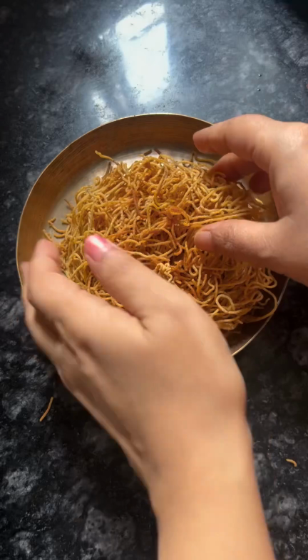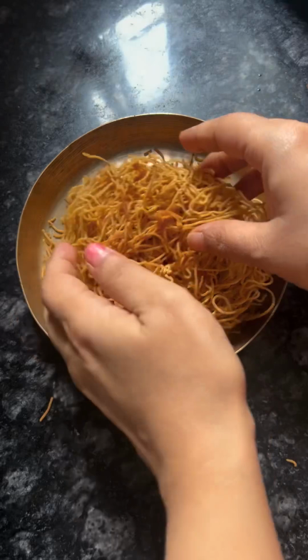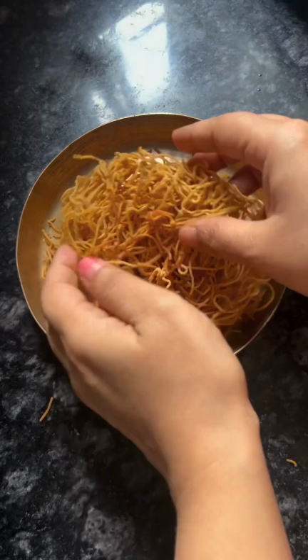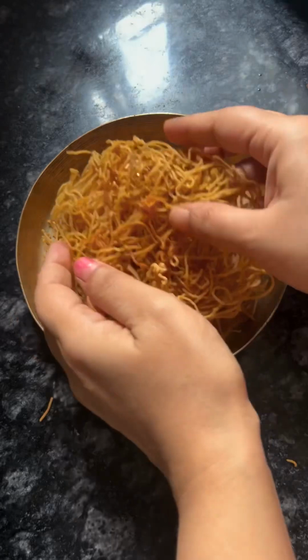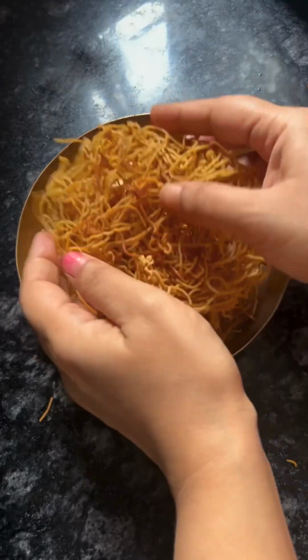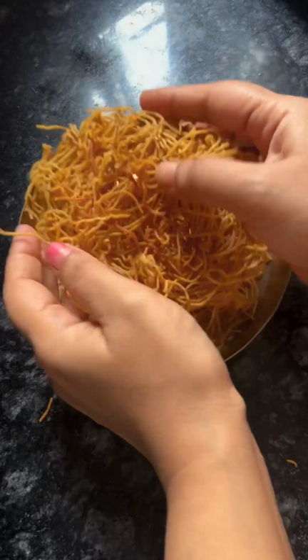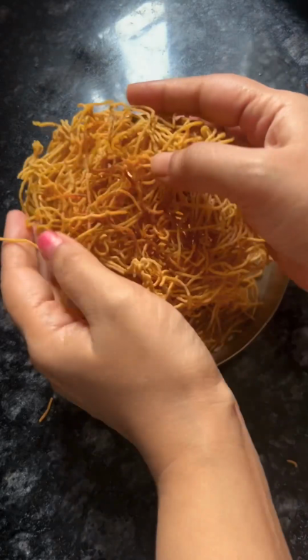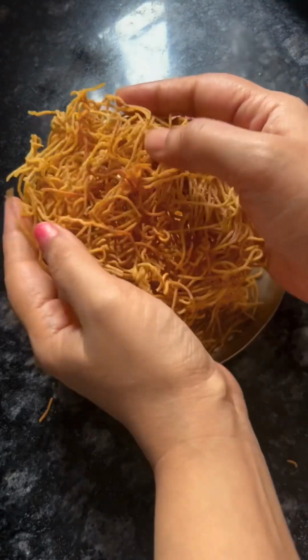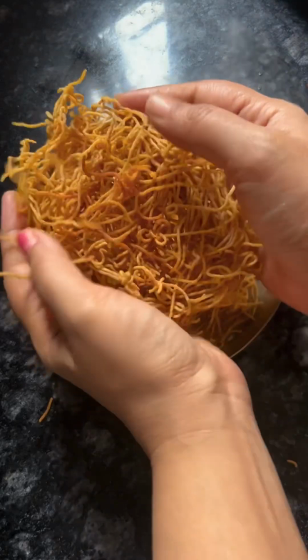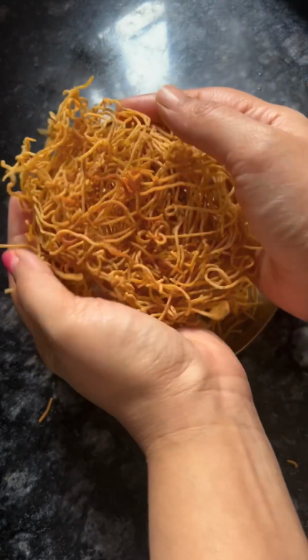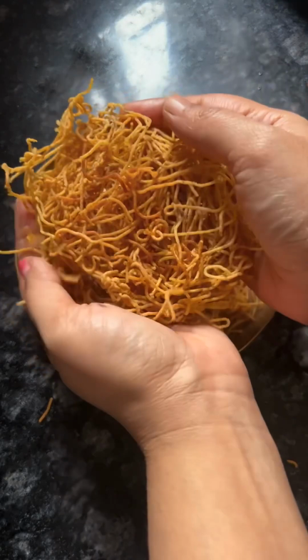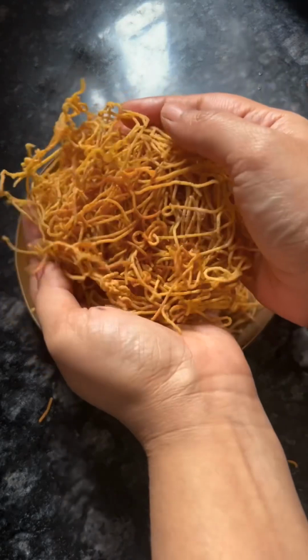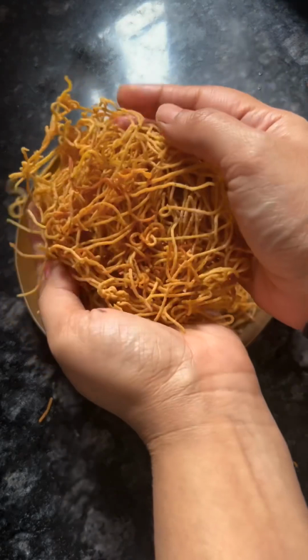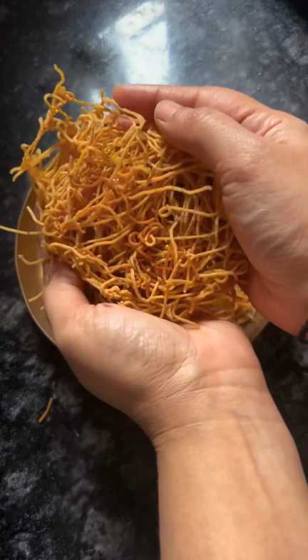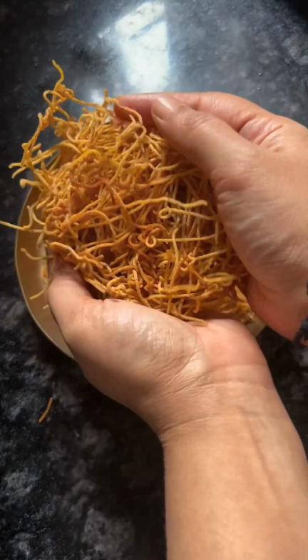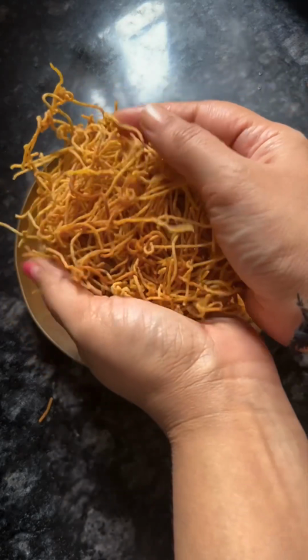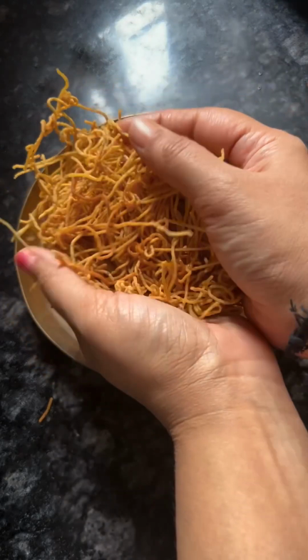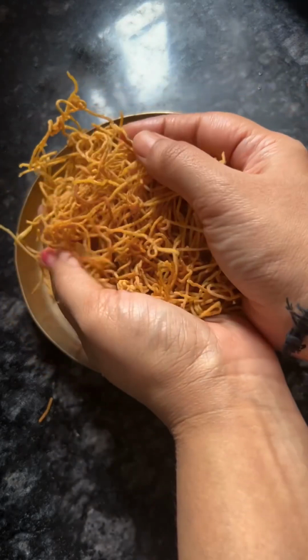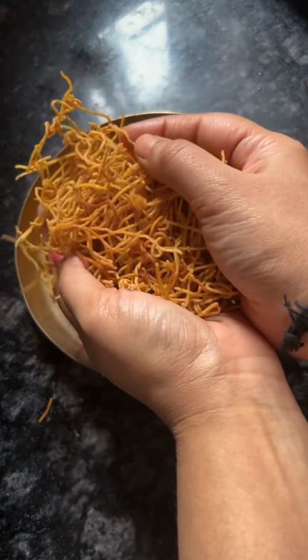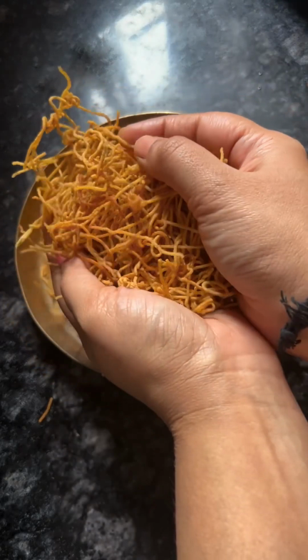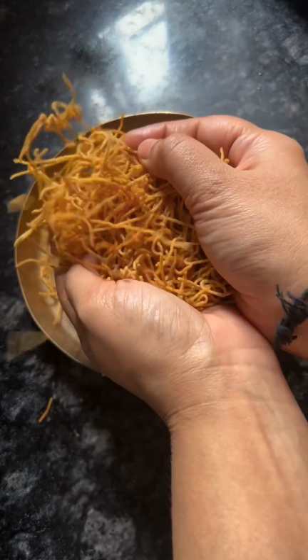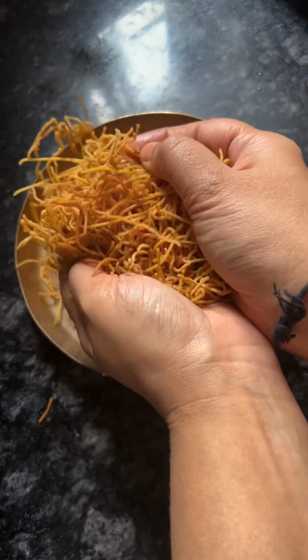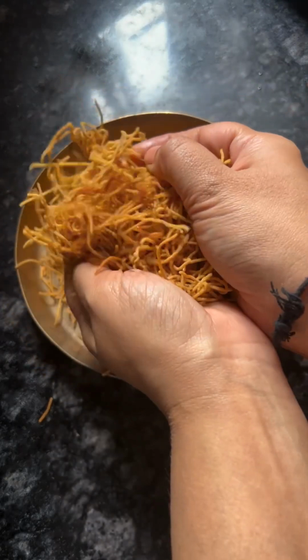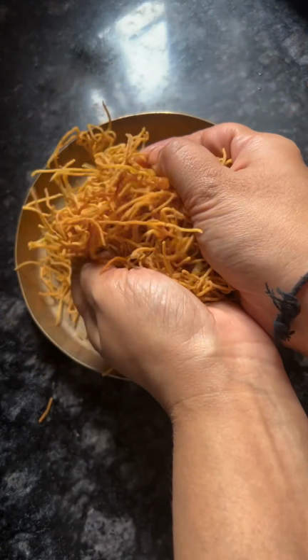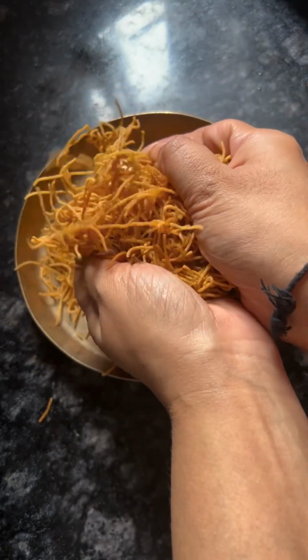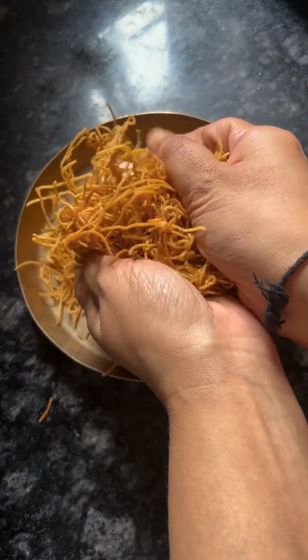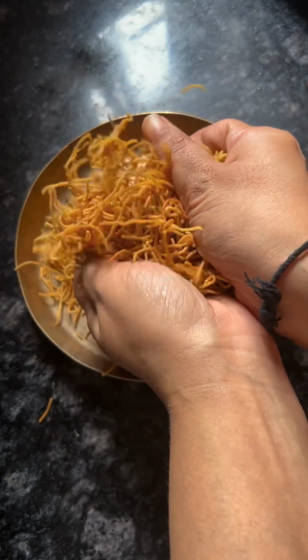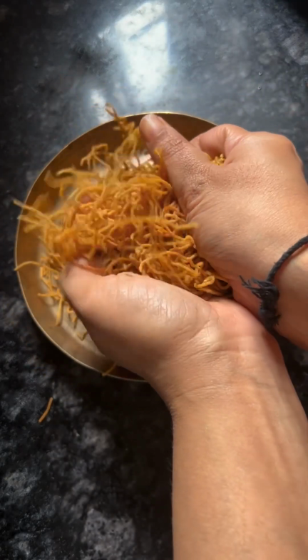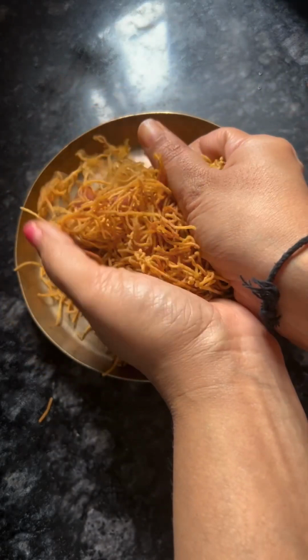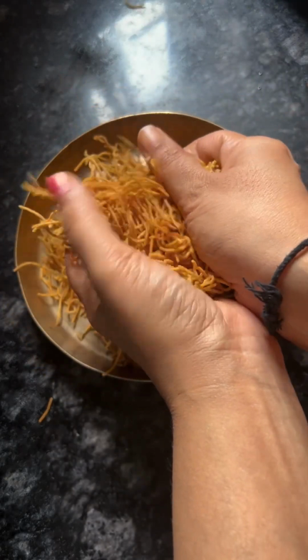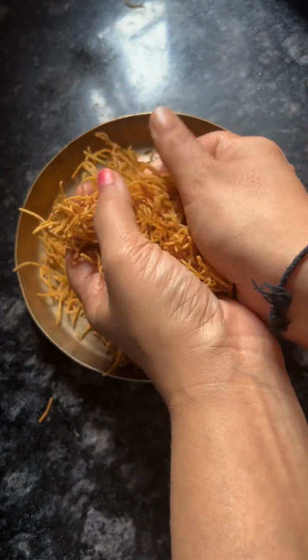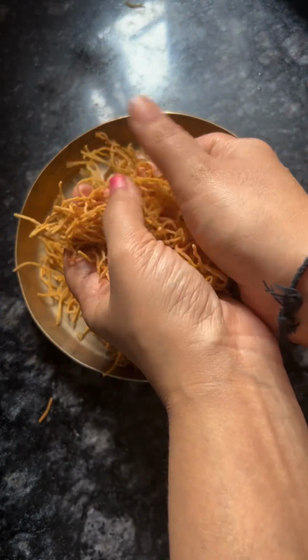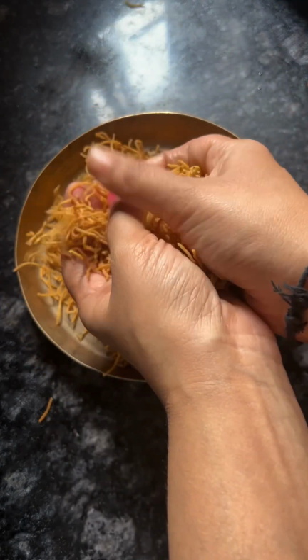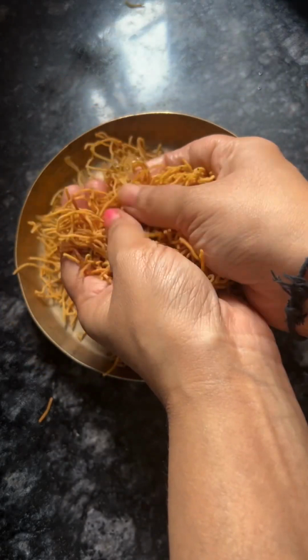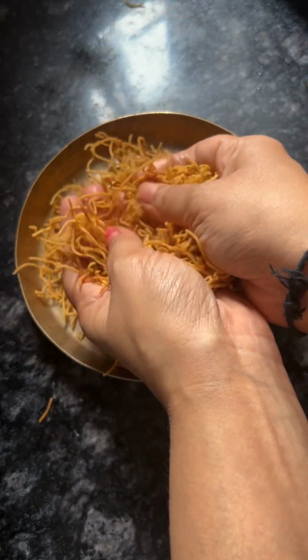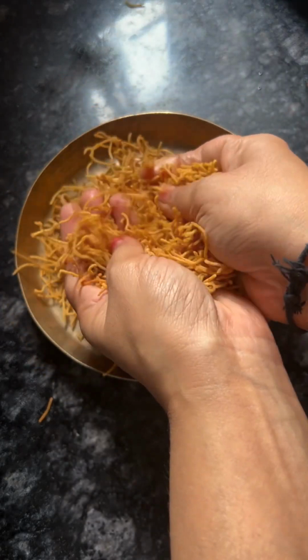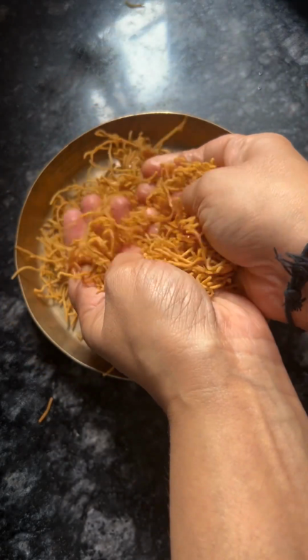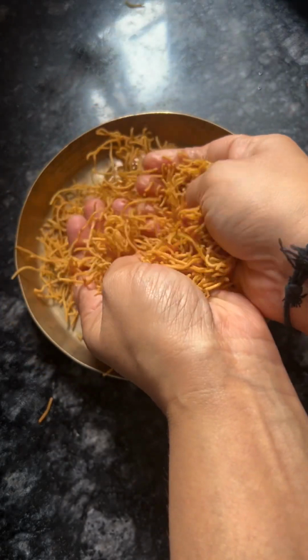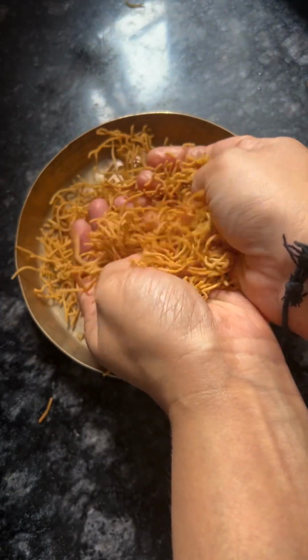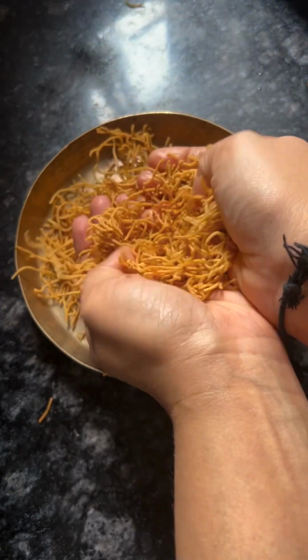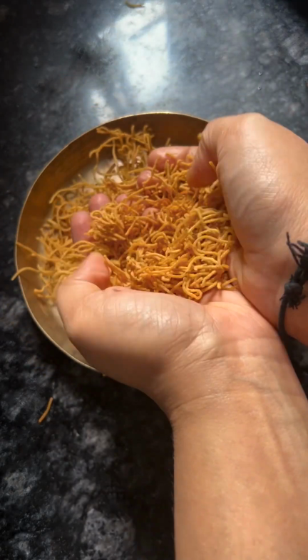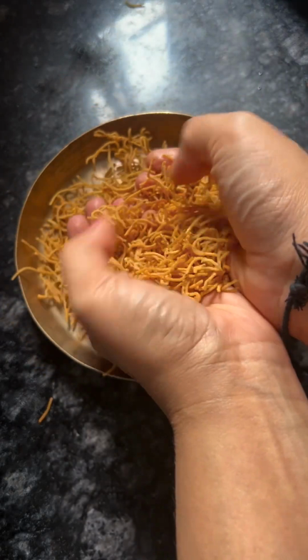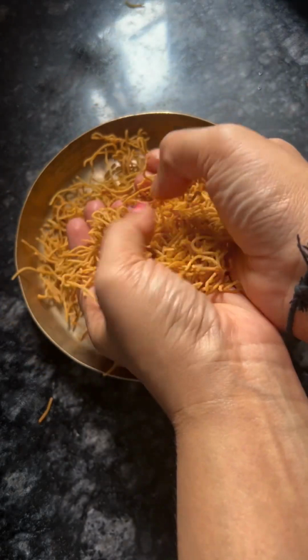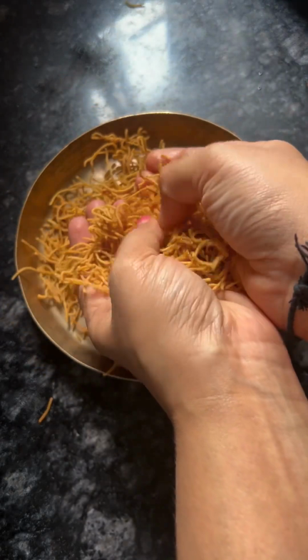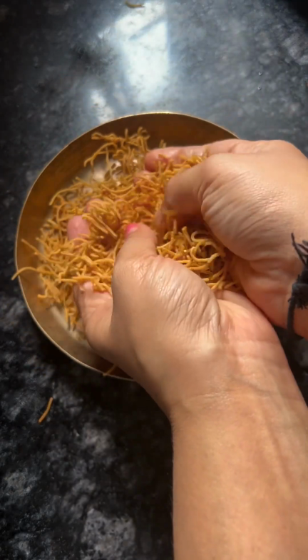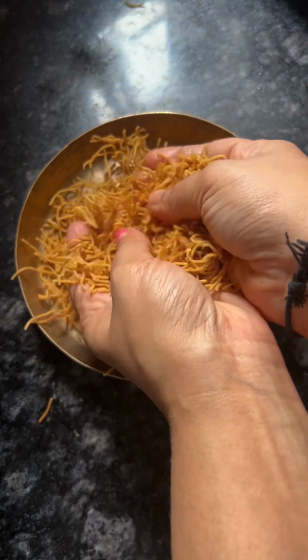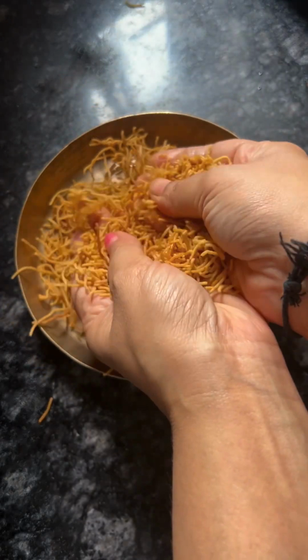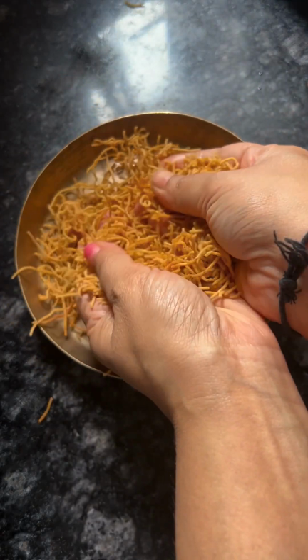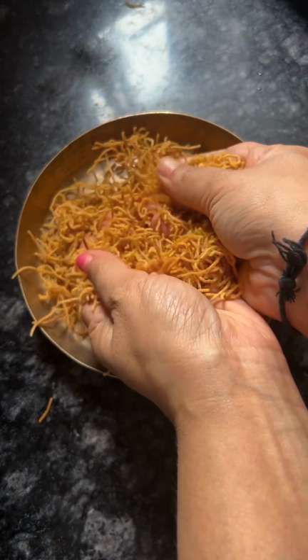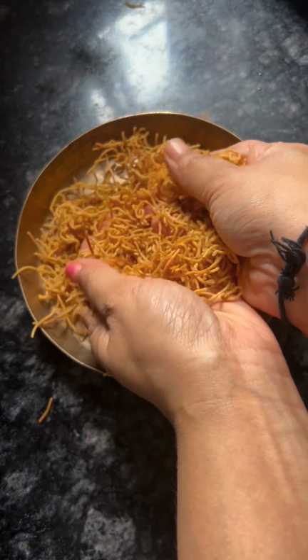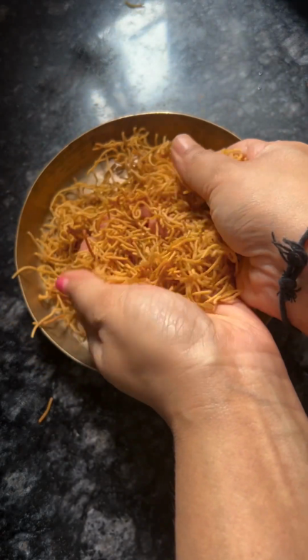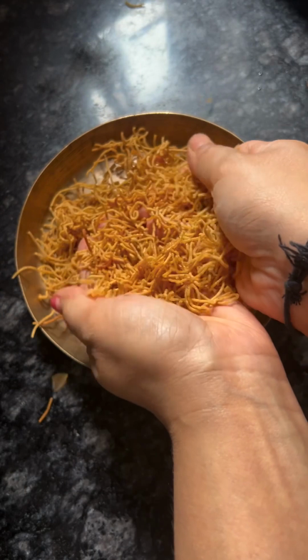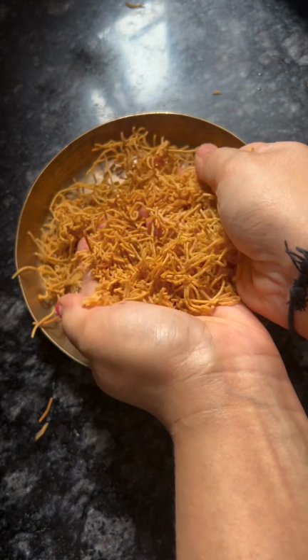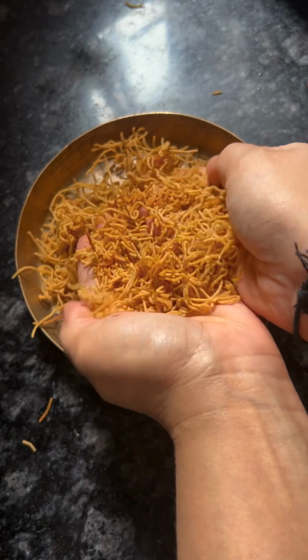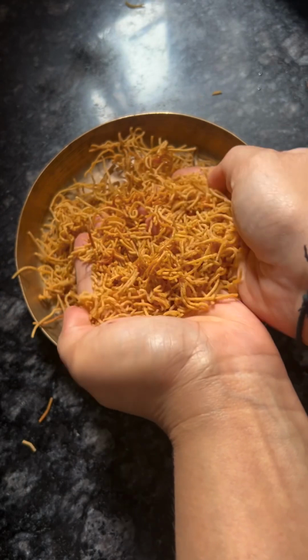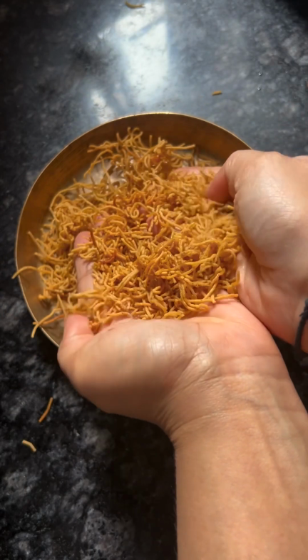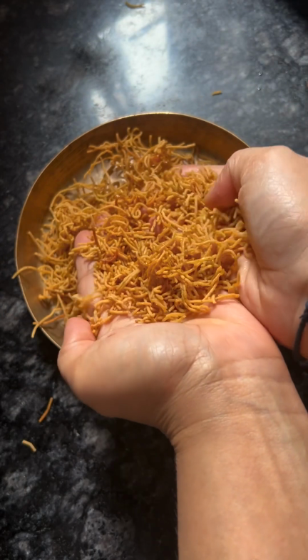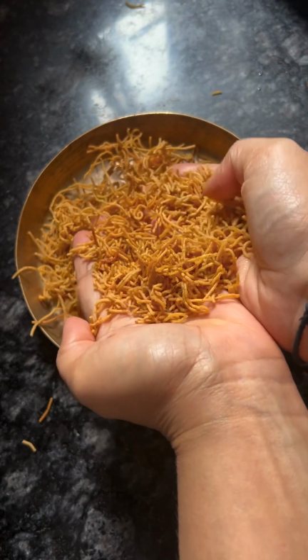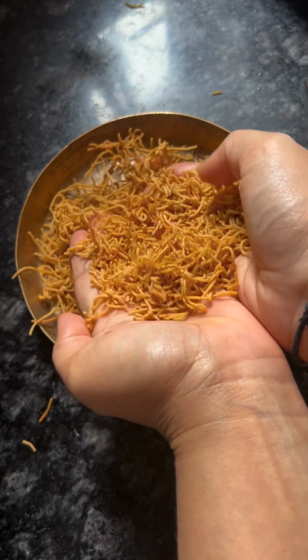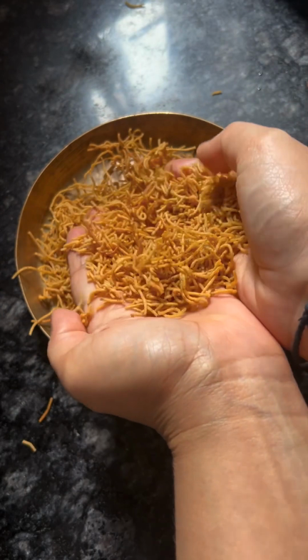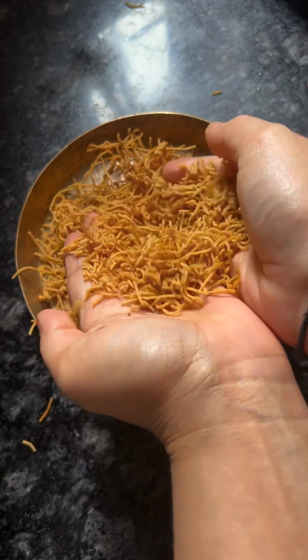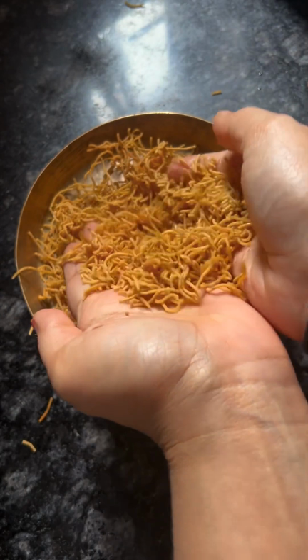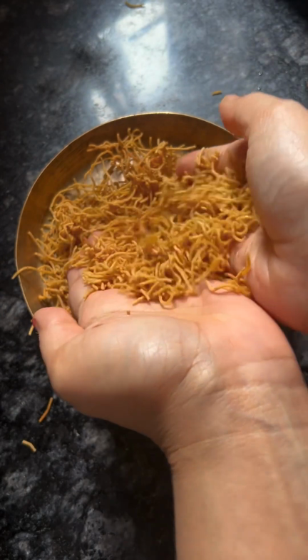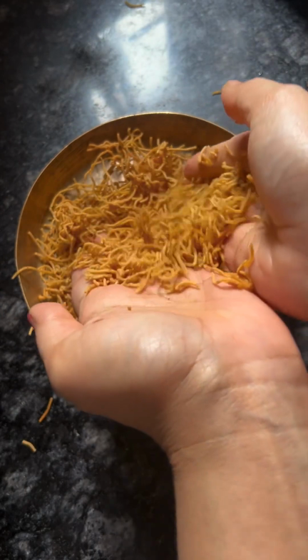Hi! After a 10-day break, welcome back to my channel. We are making this aloo puchiya. Our videos will come regularly from now.